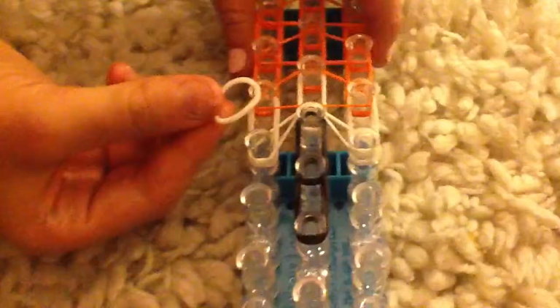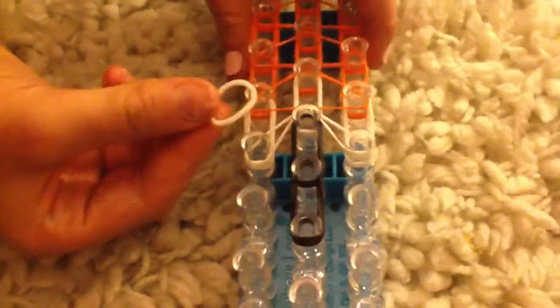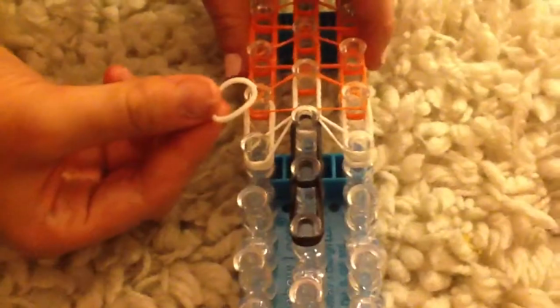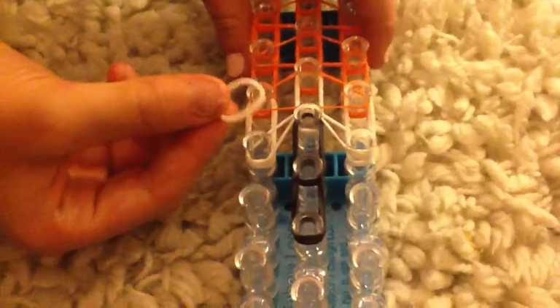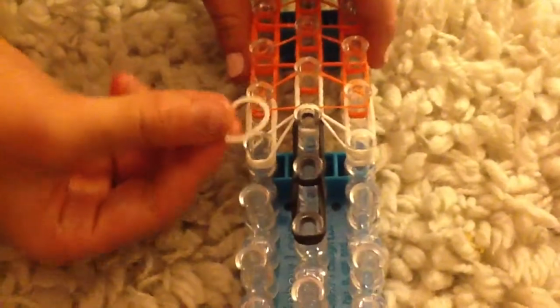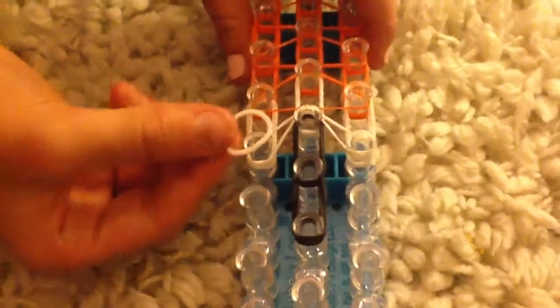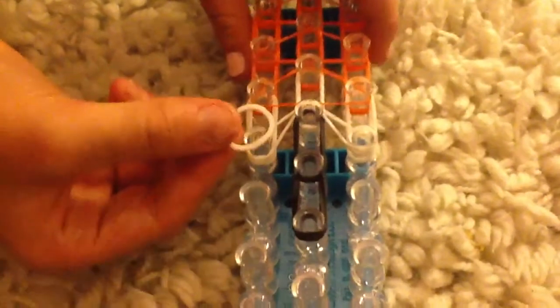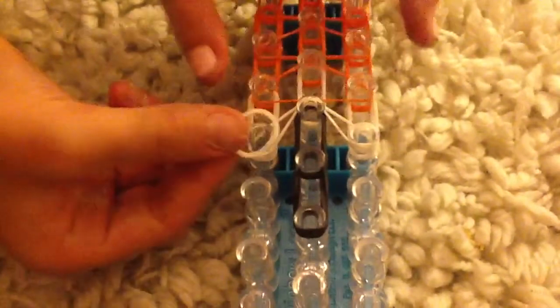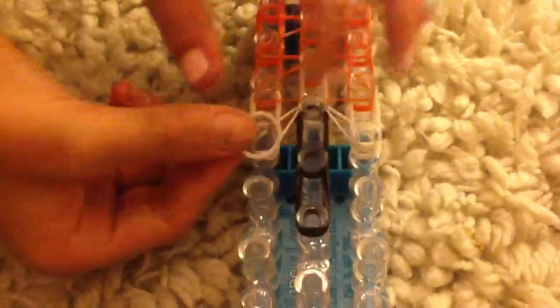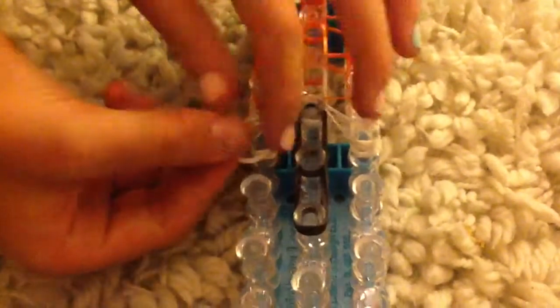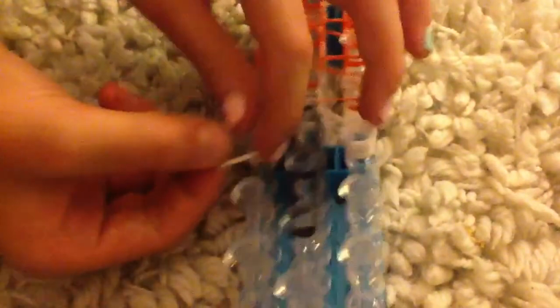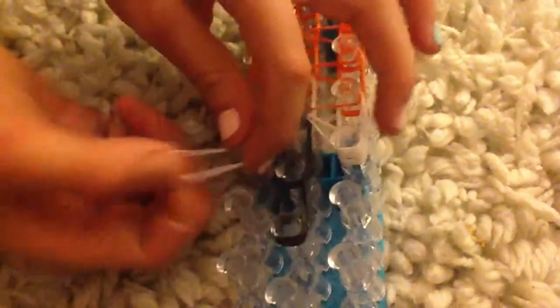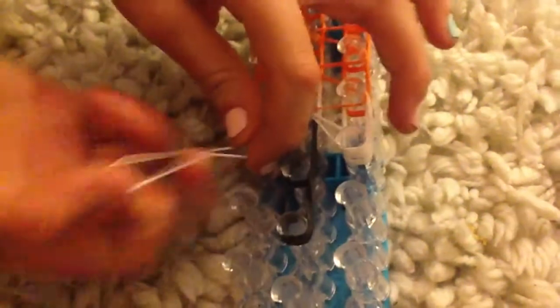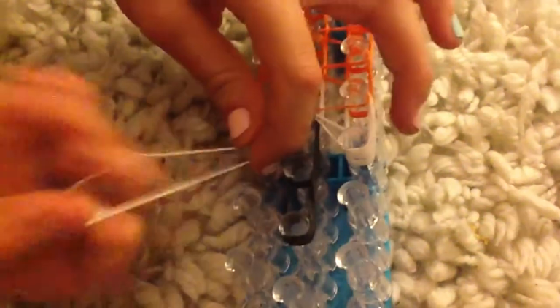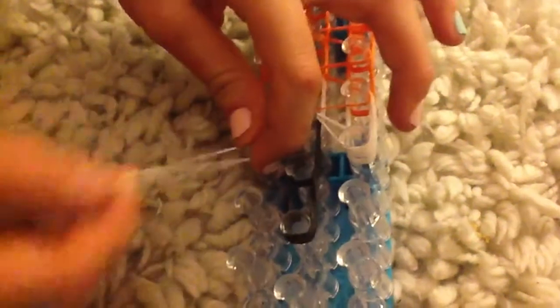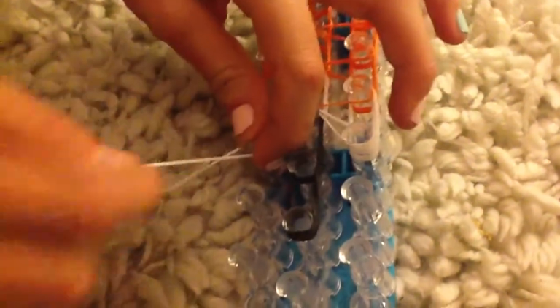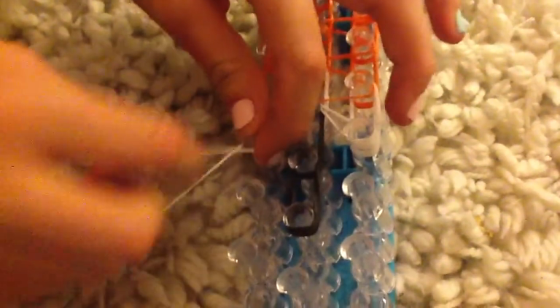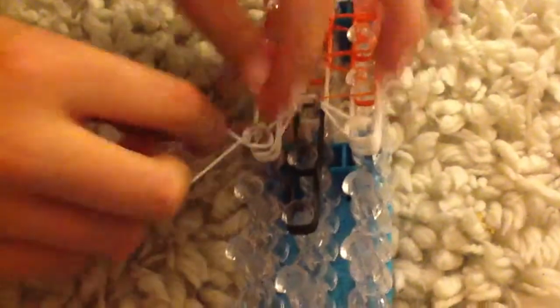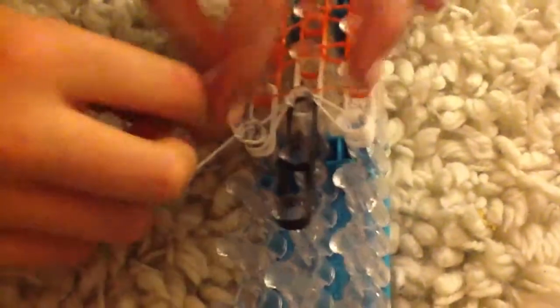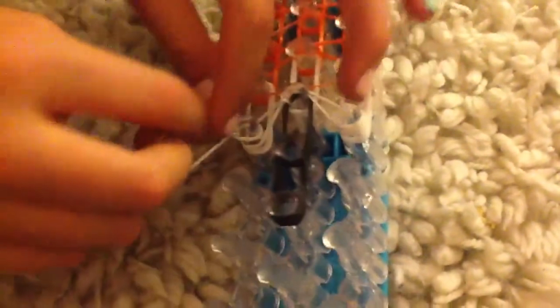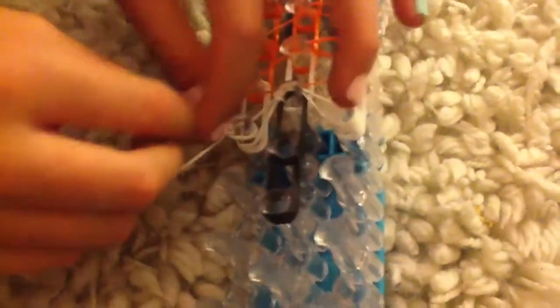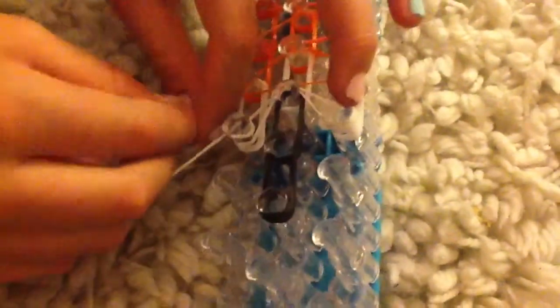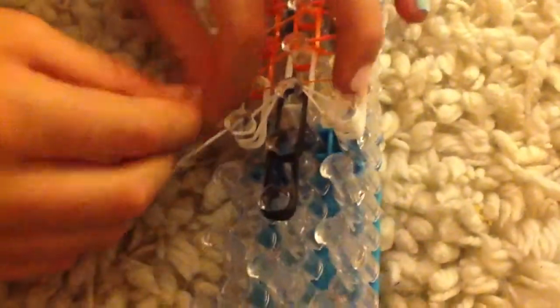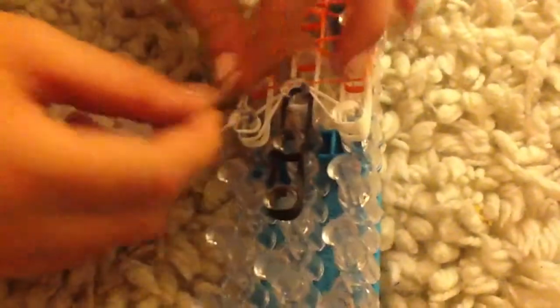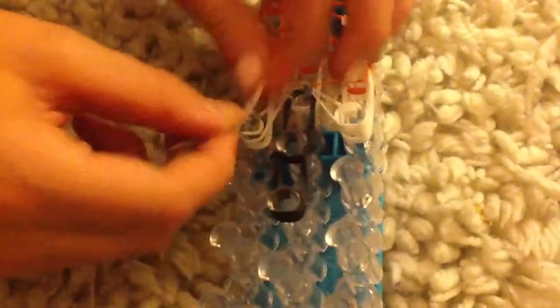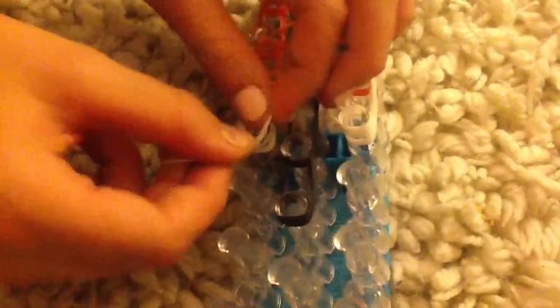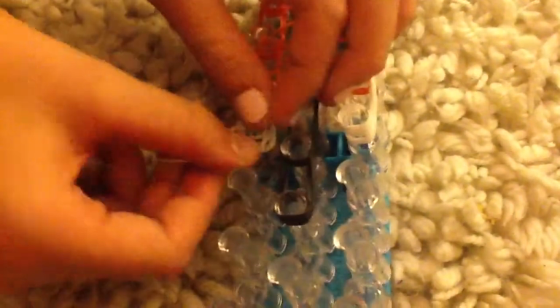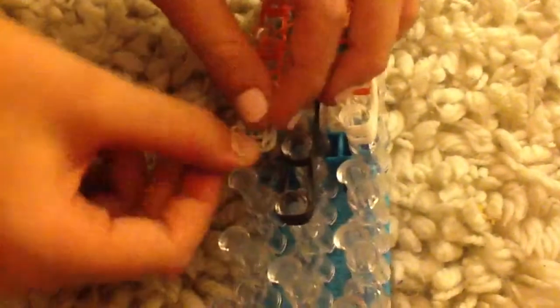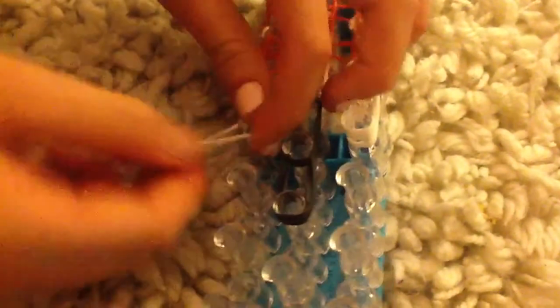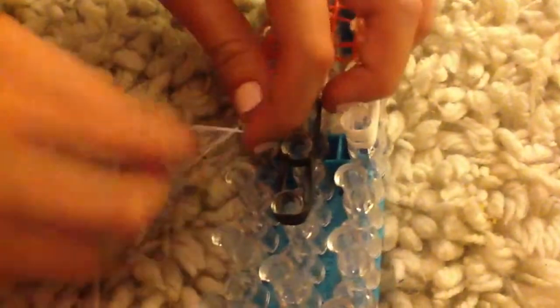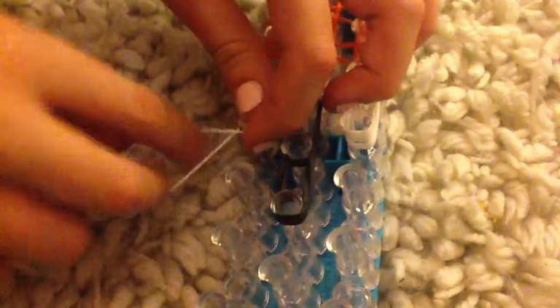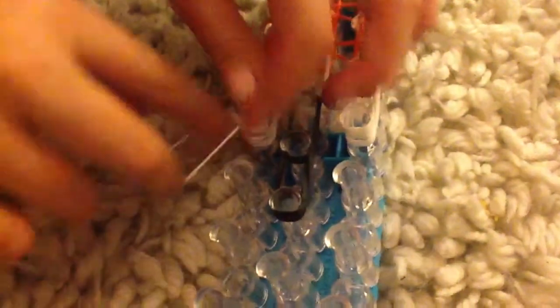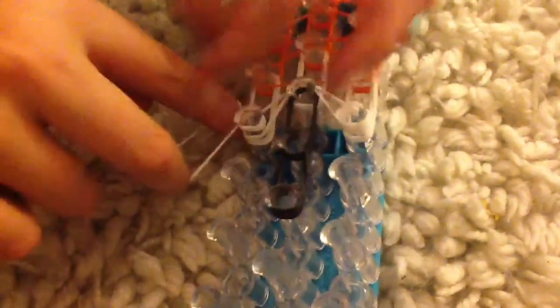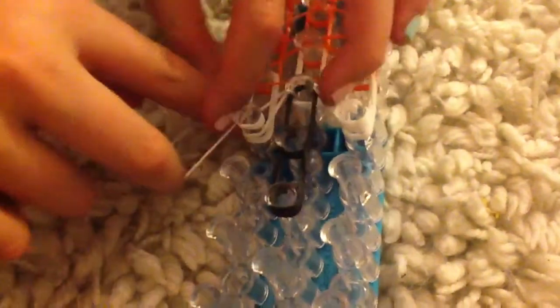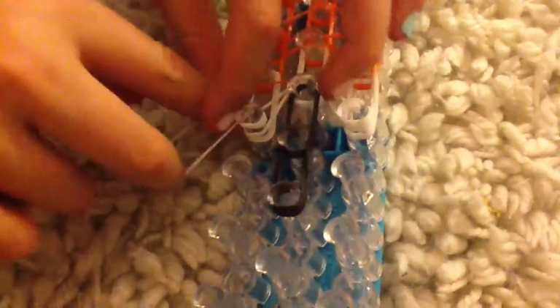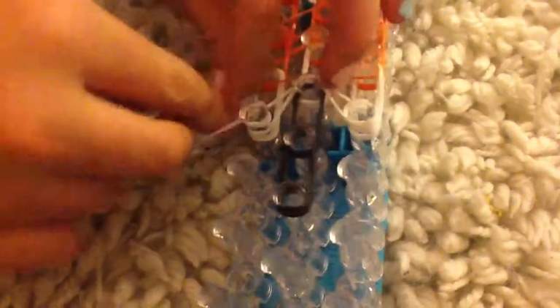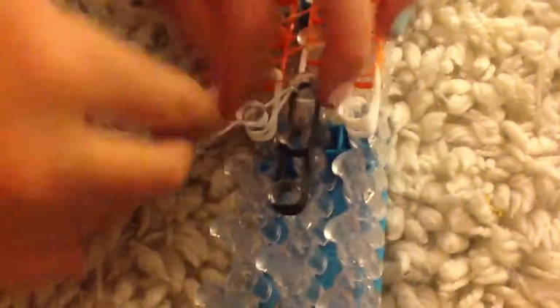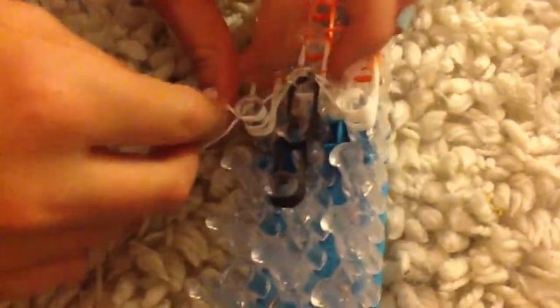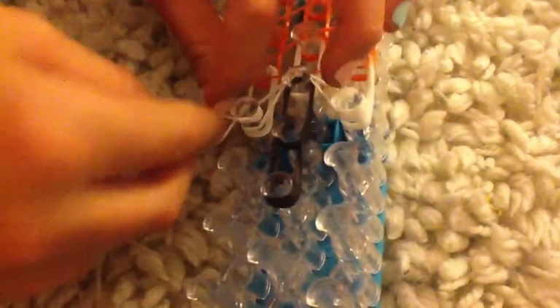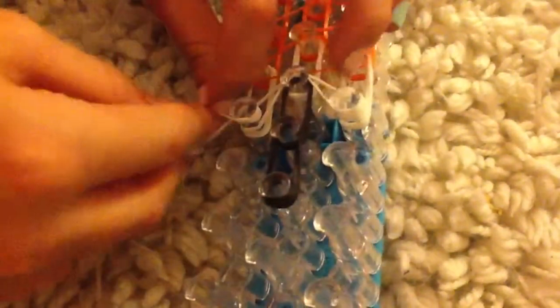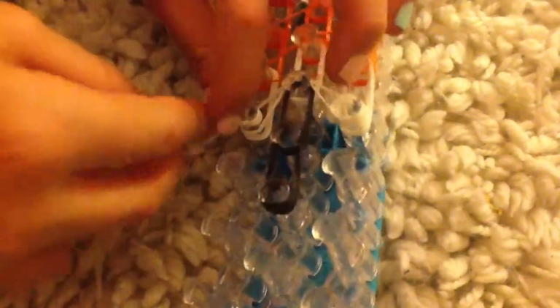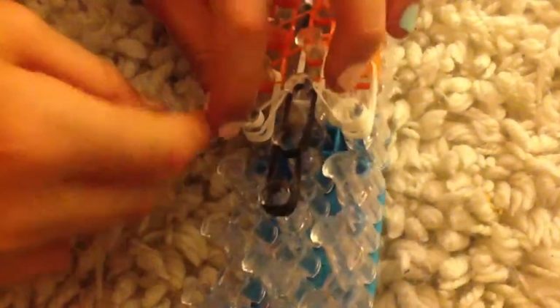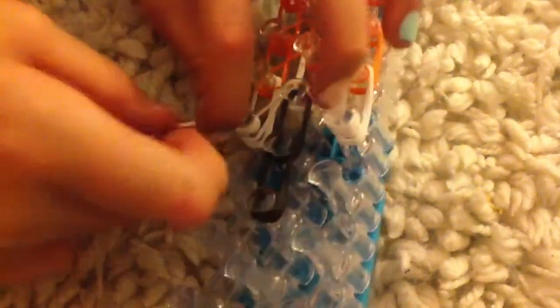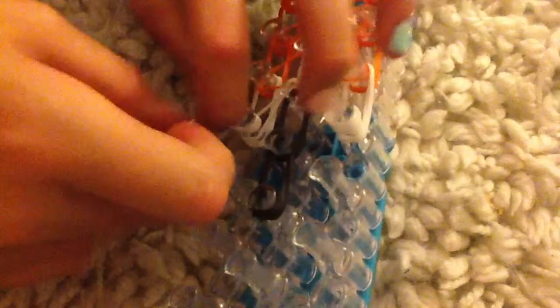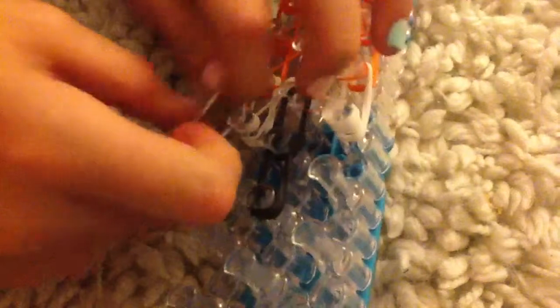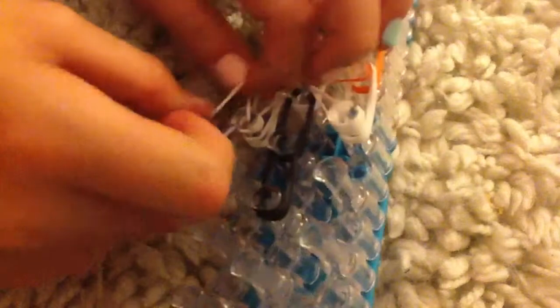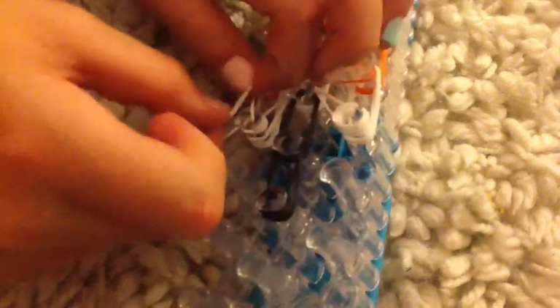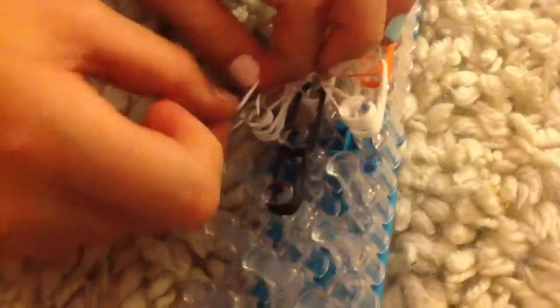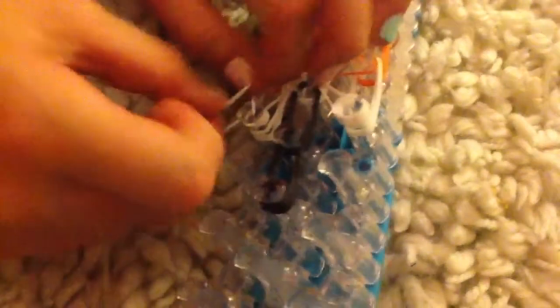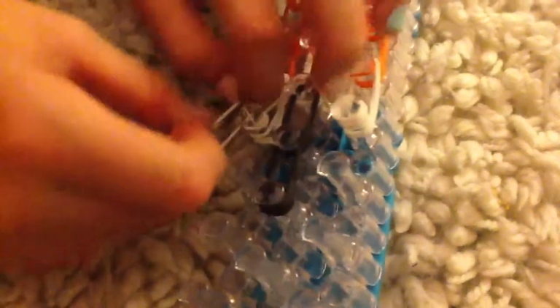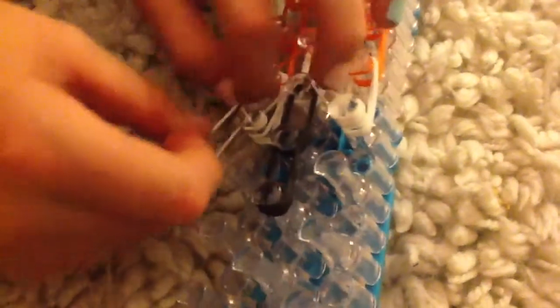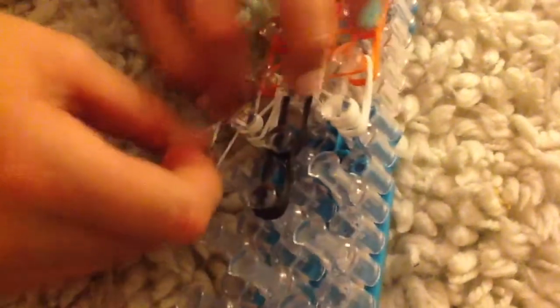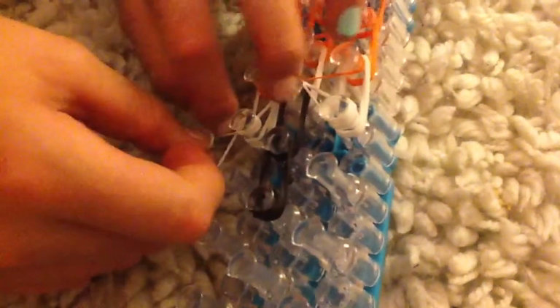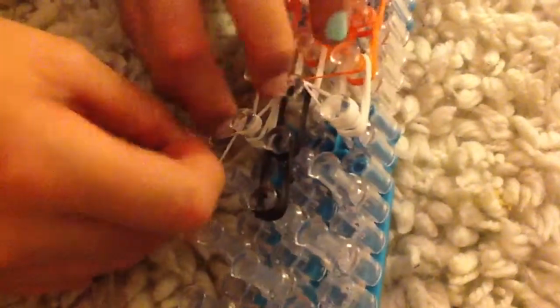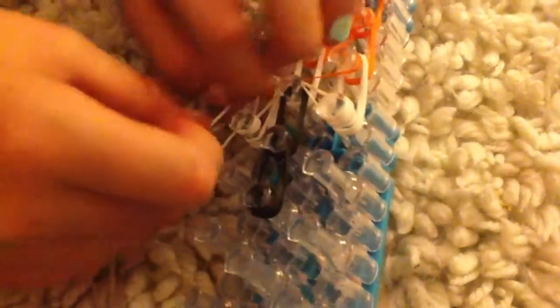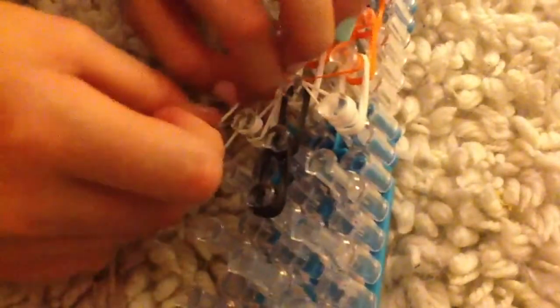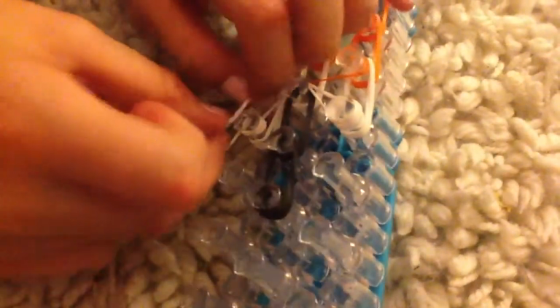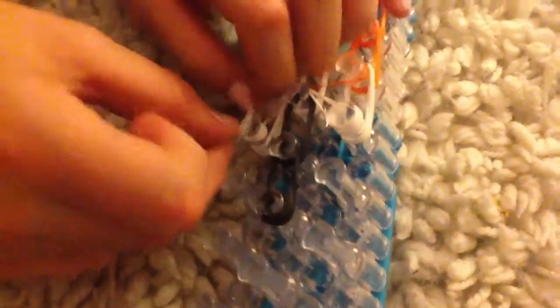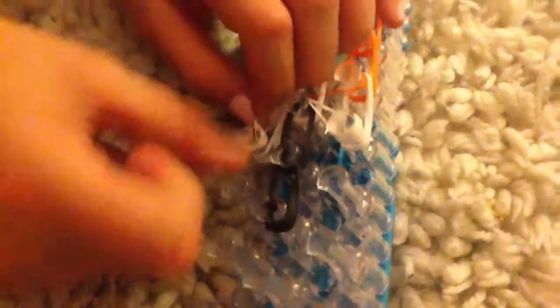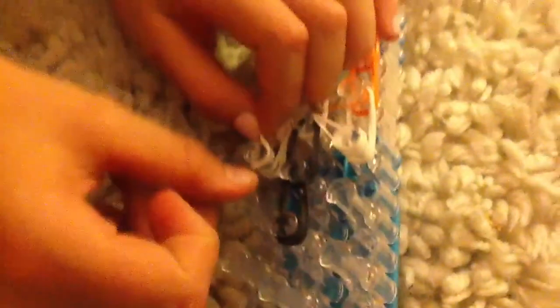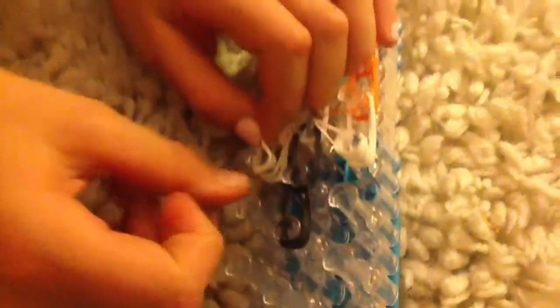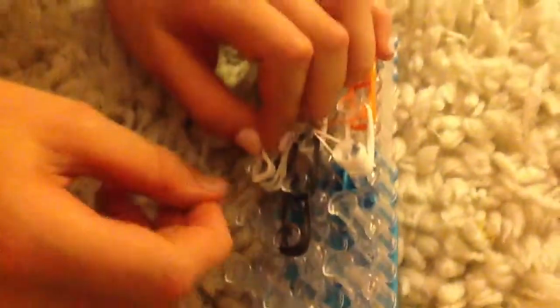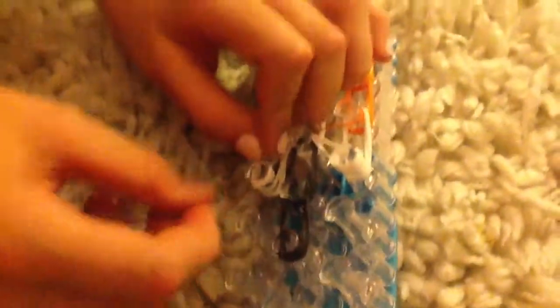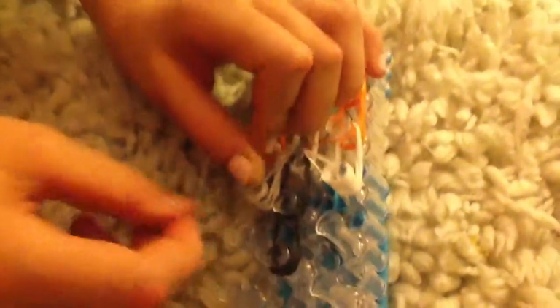Then you're going to repeat it on the other side. One, two, three.